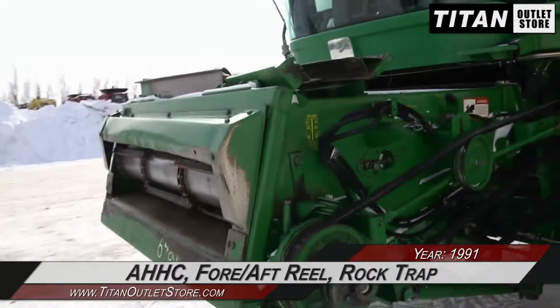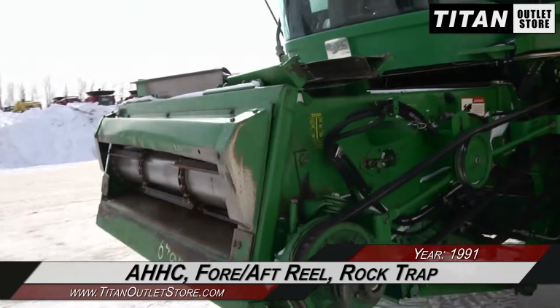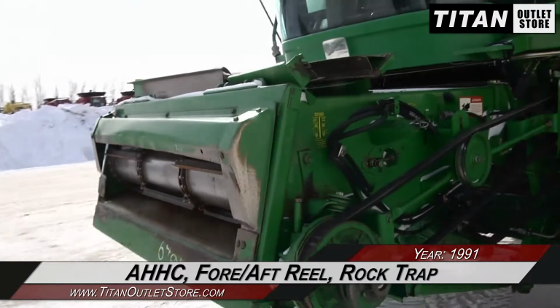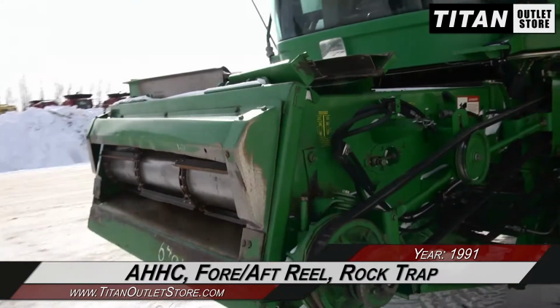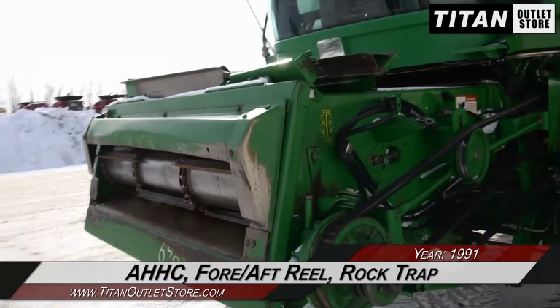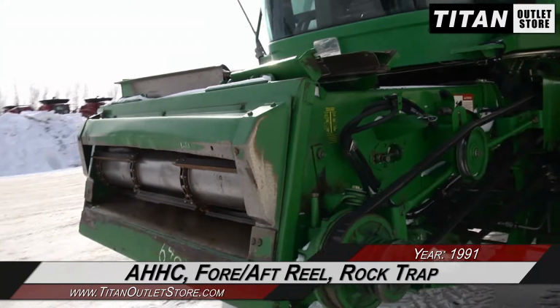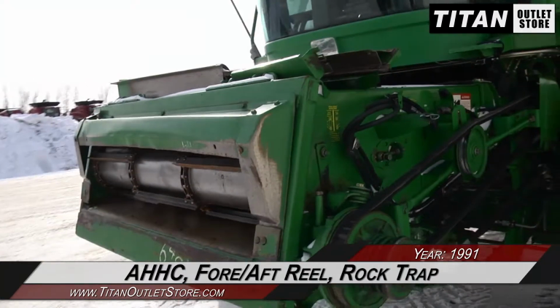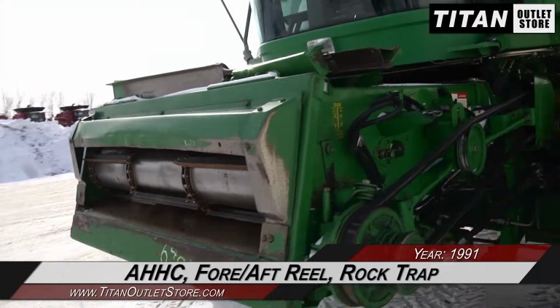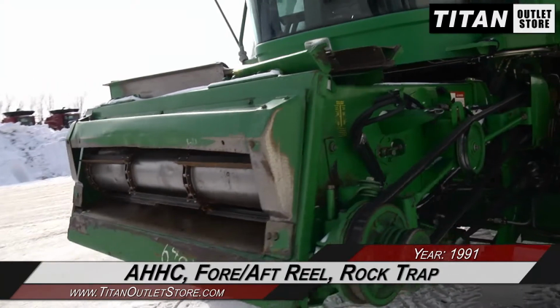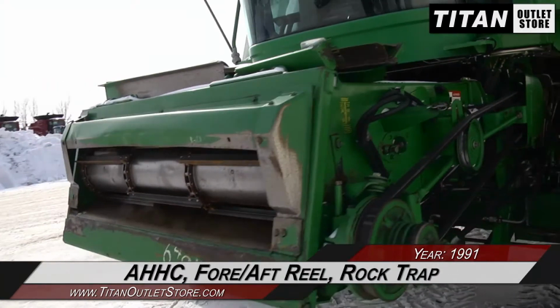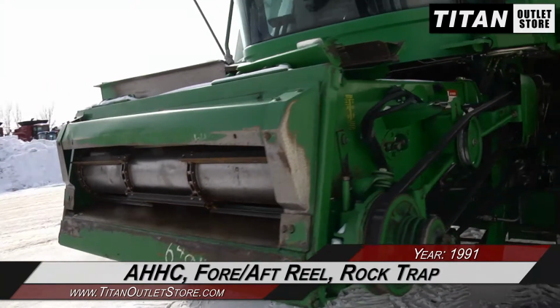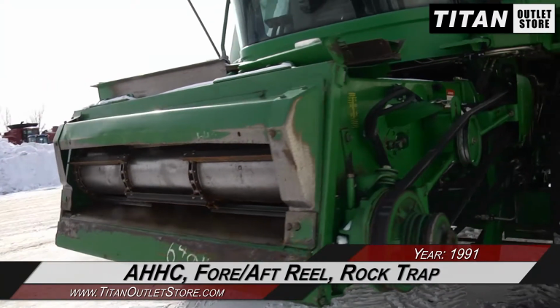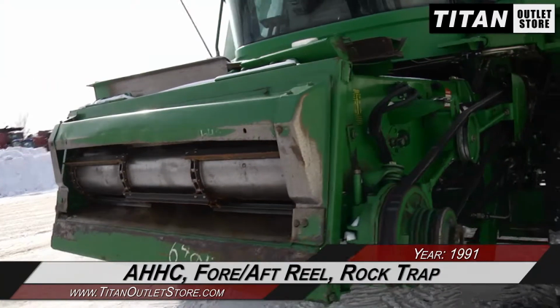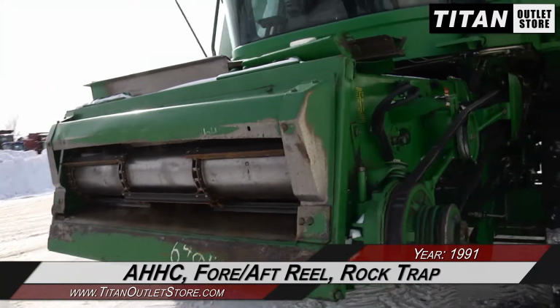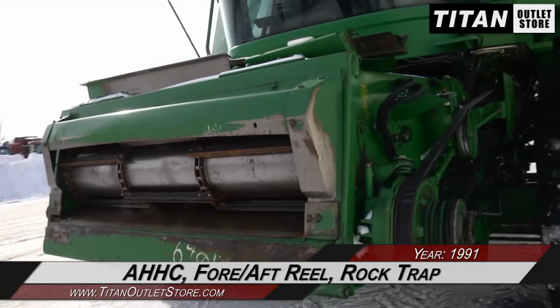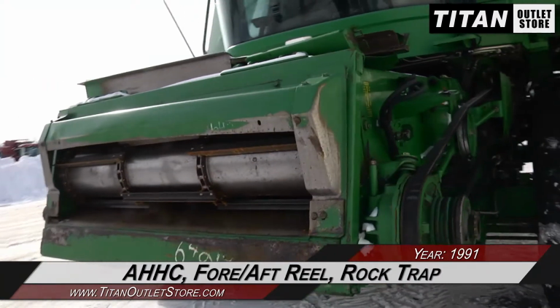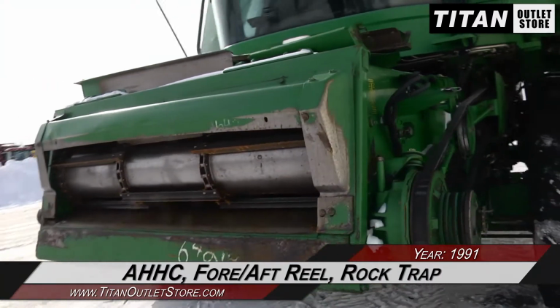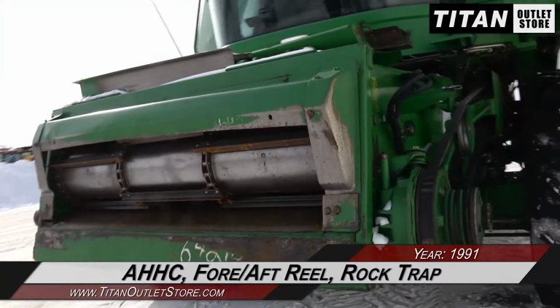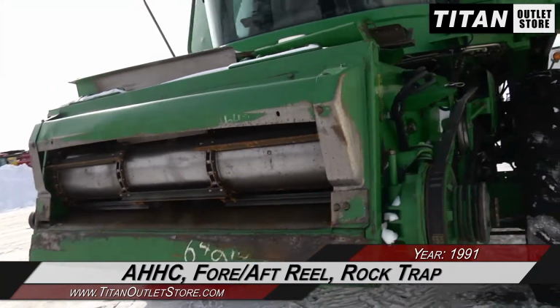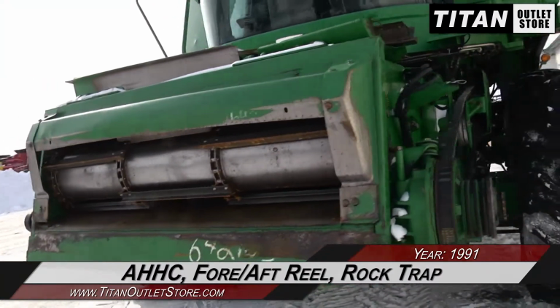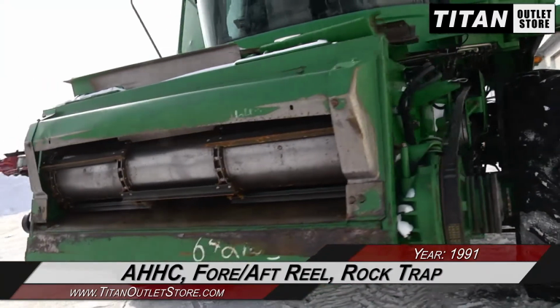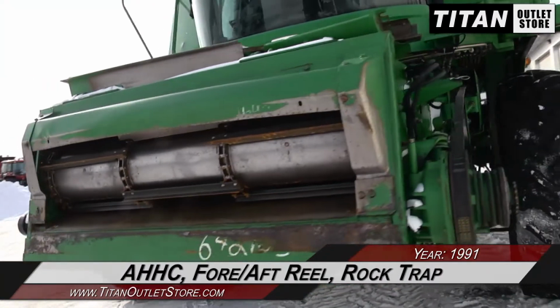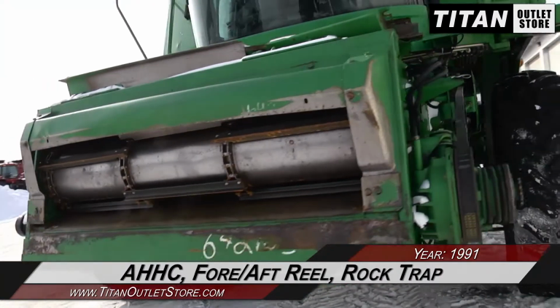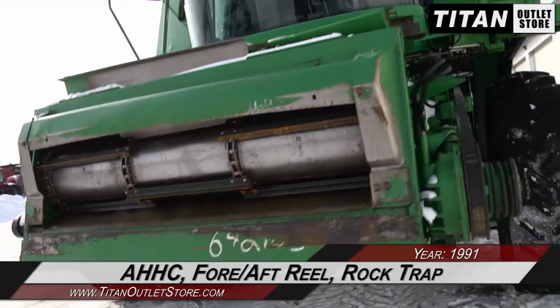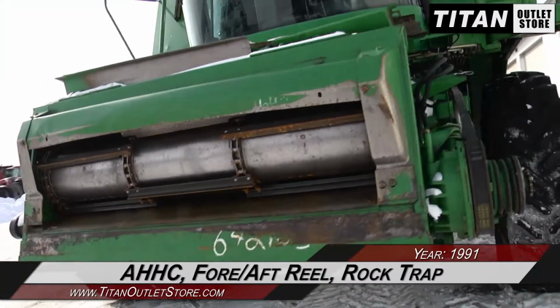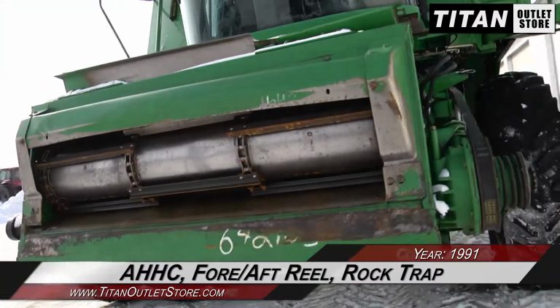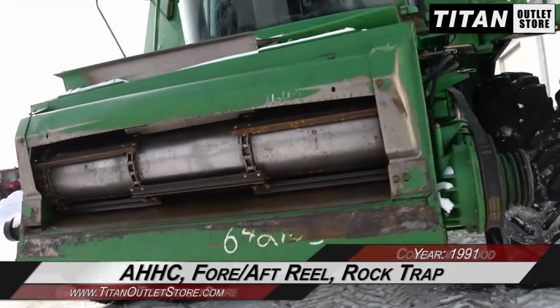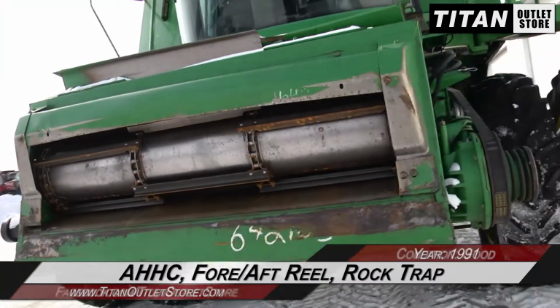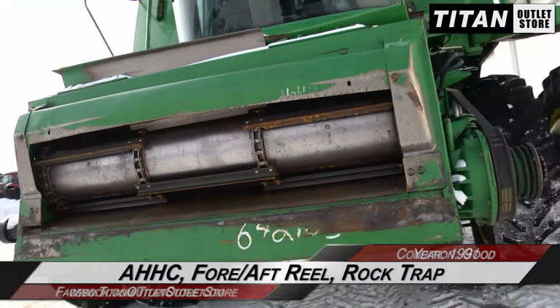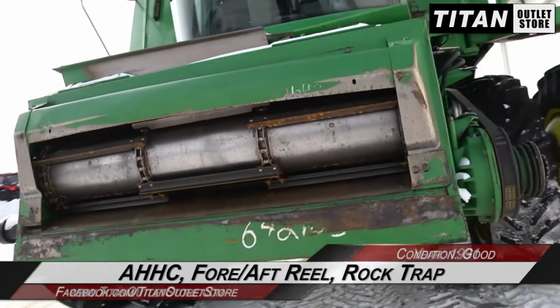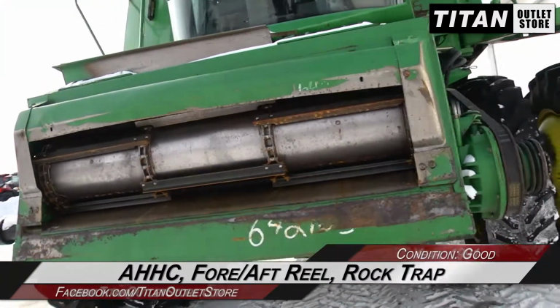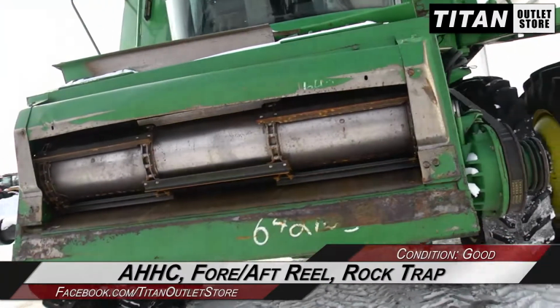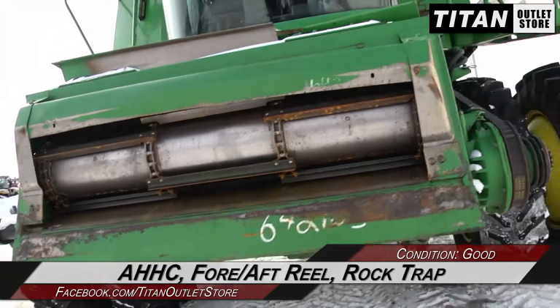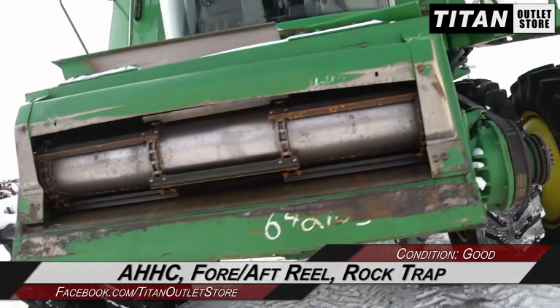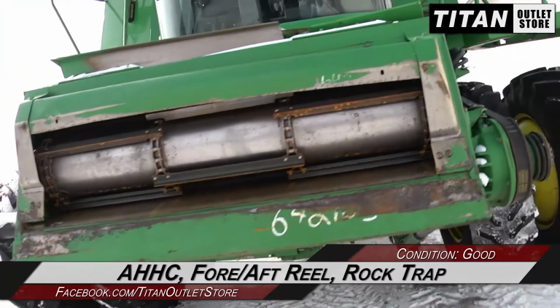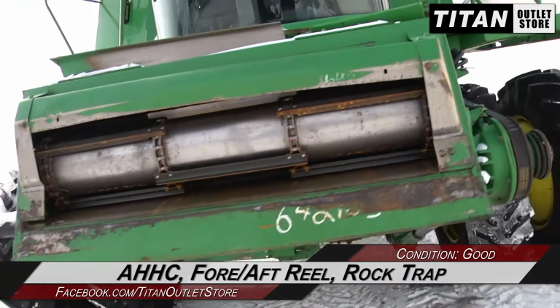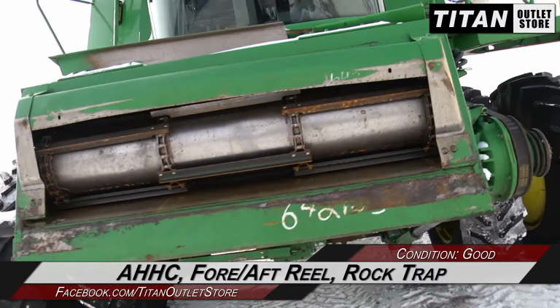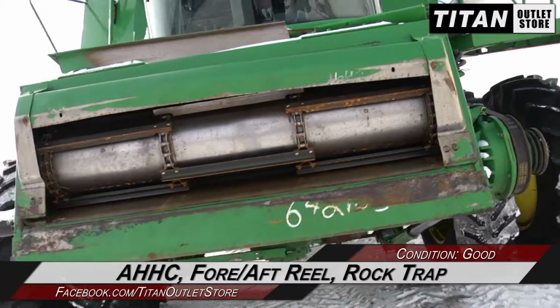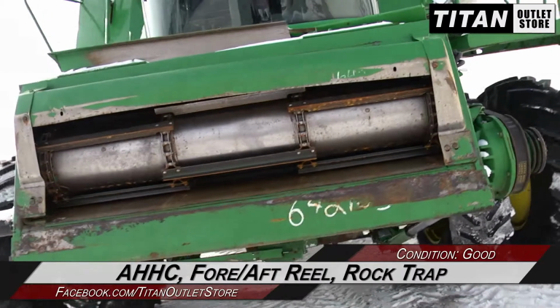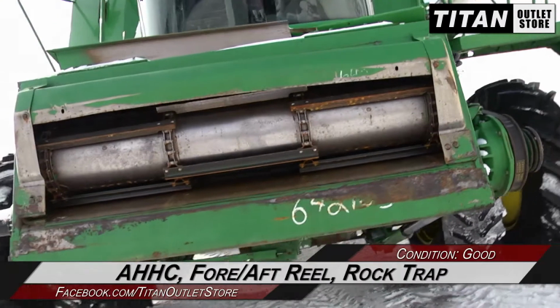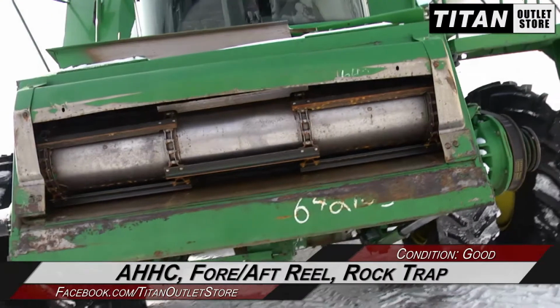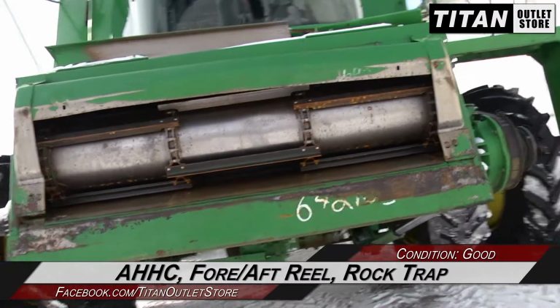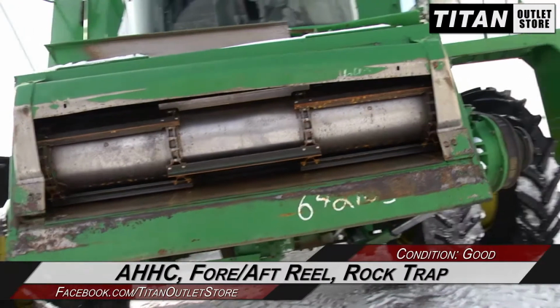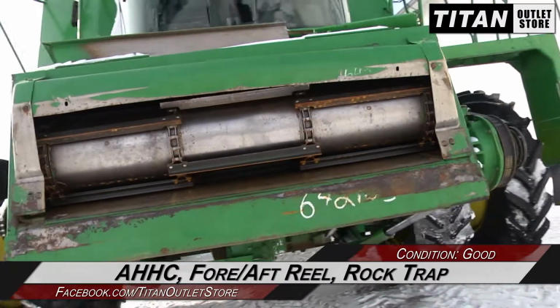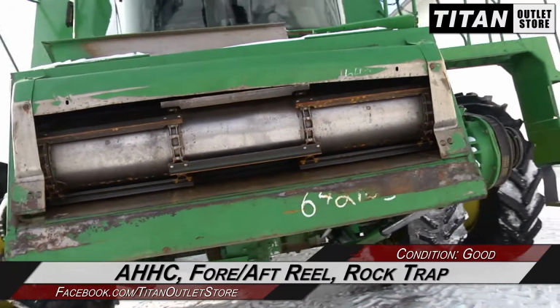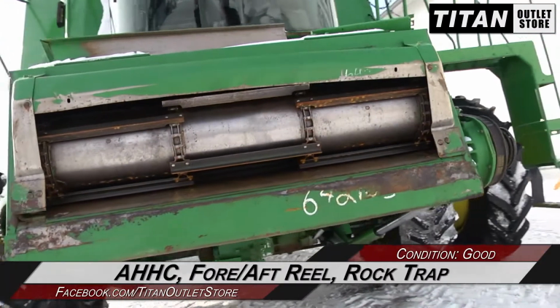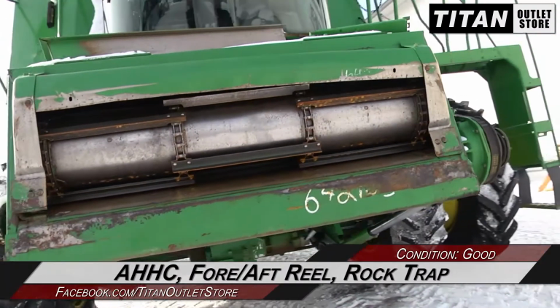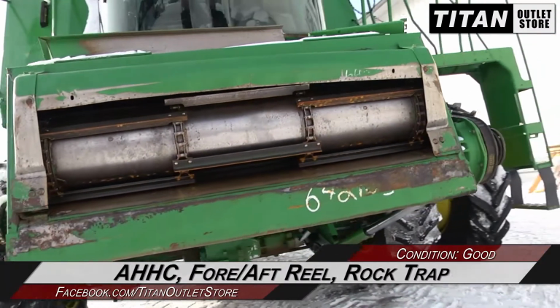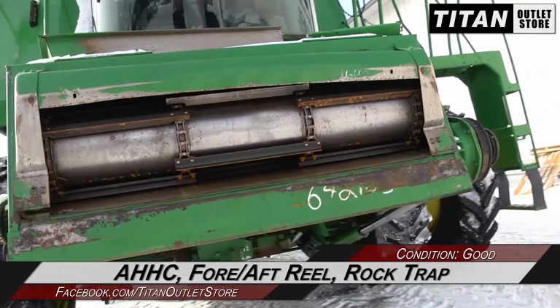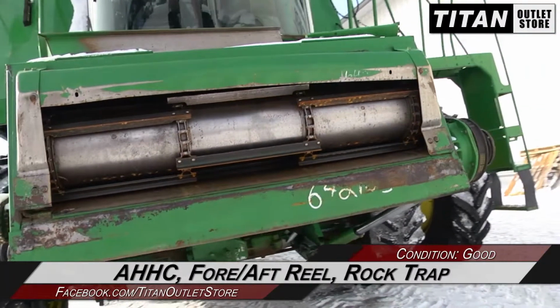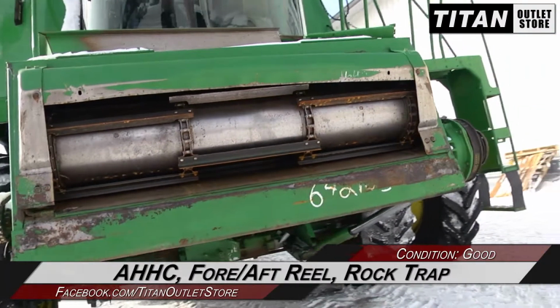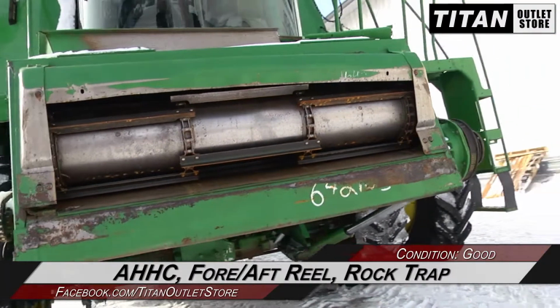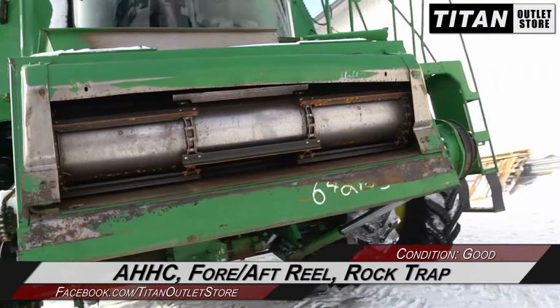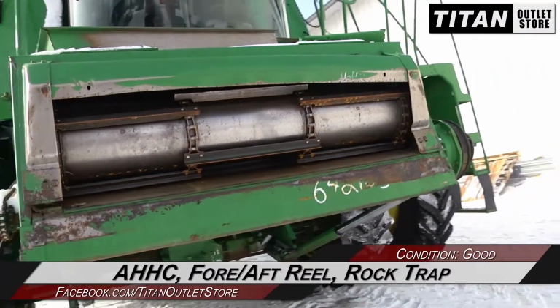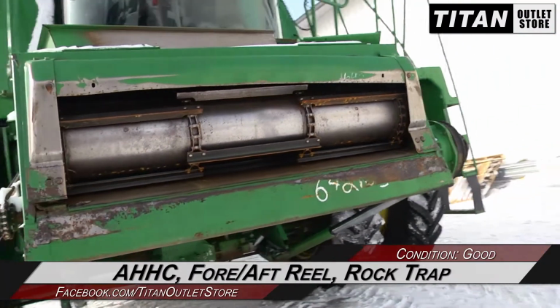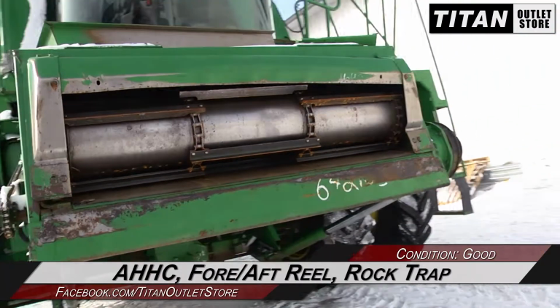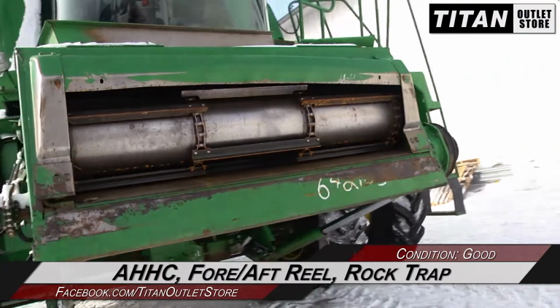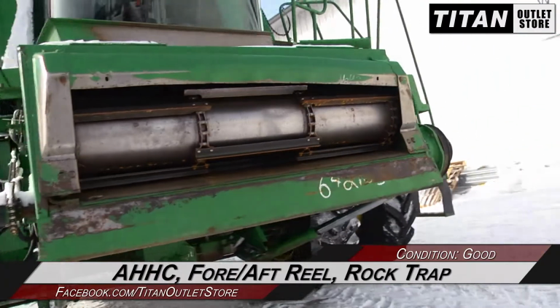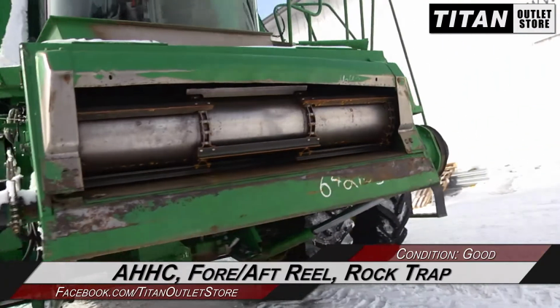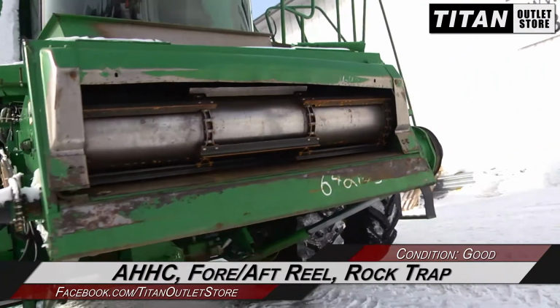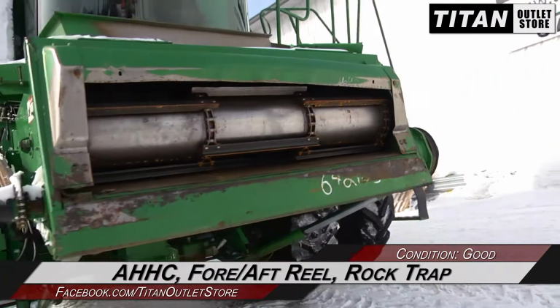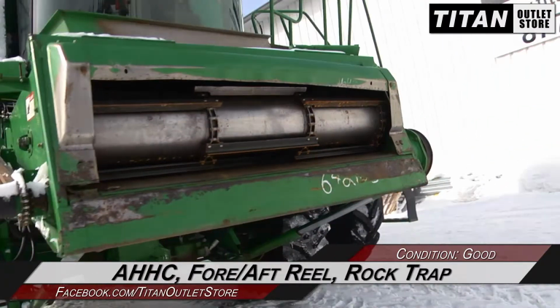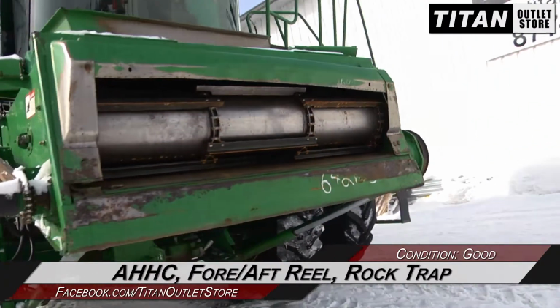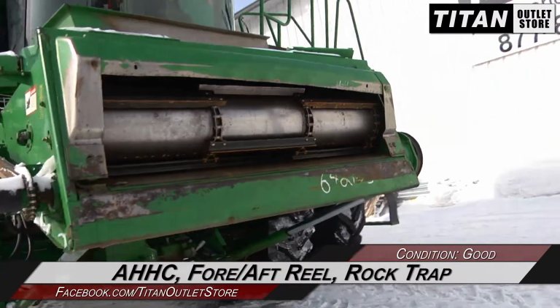Starting with the feeder house, which is equipped with auto header height control, fore aft reel adjustment, and a rock trap.